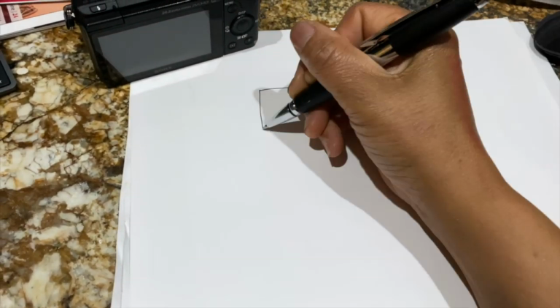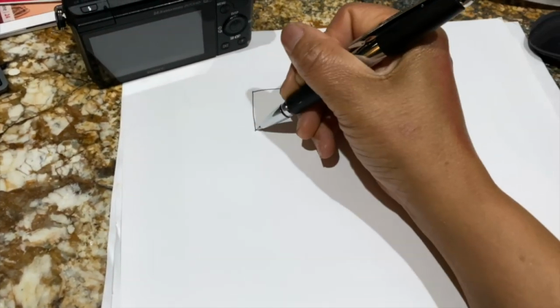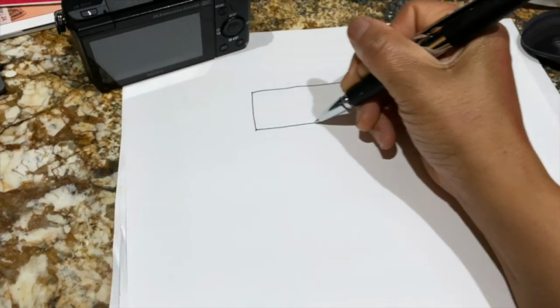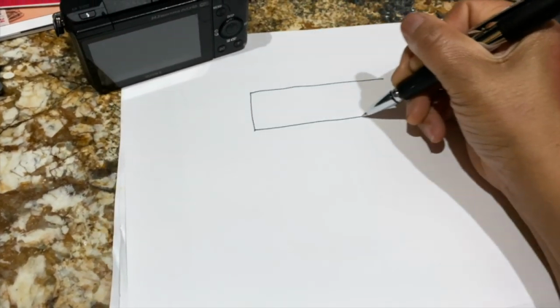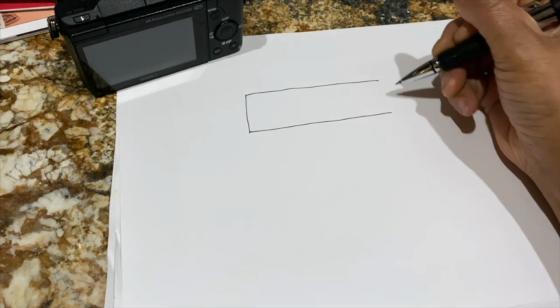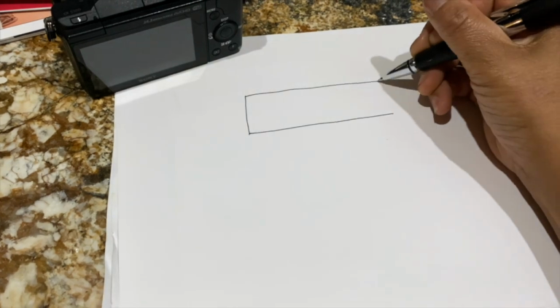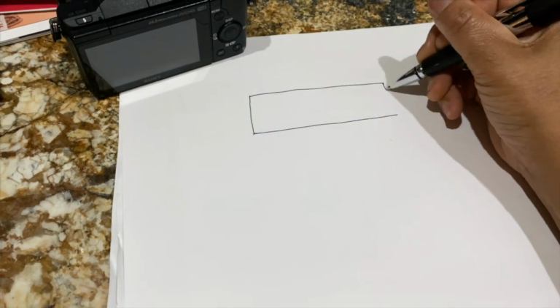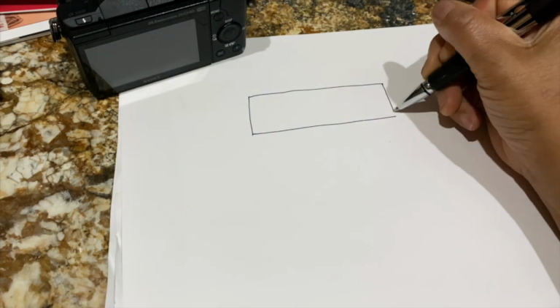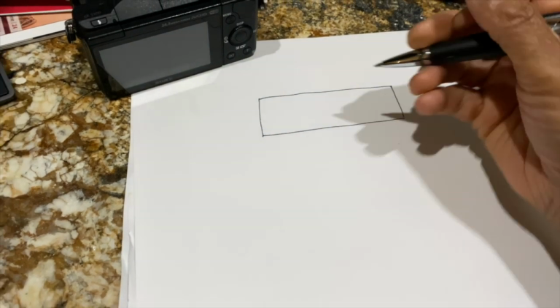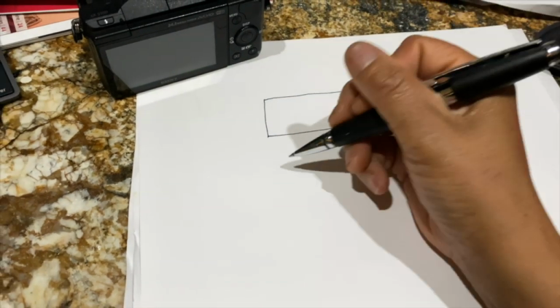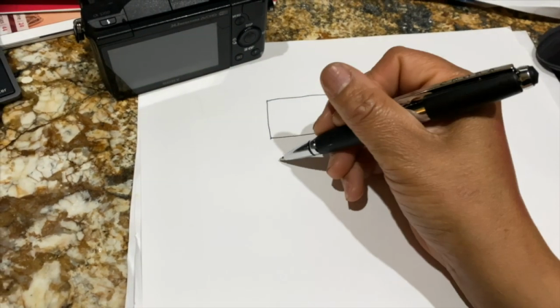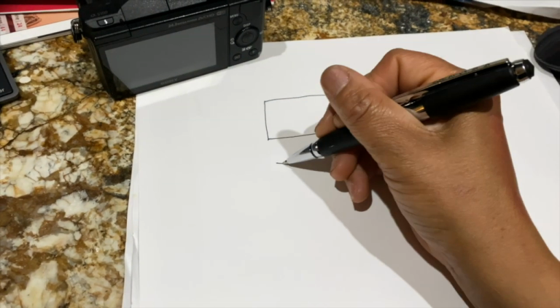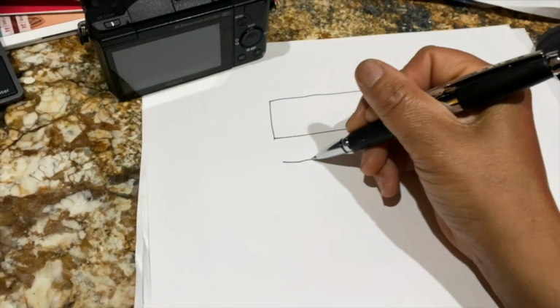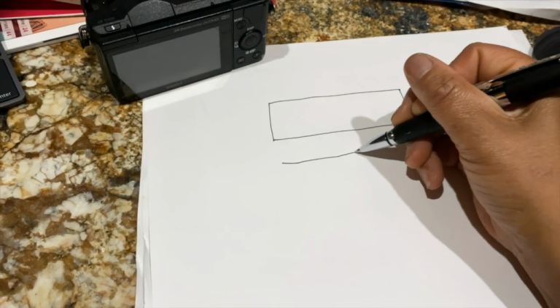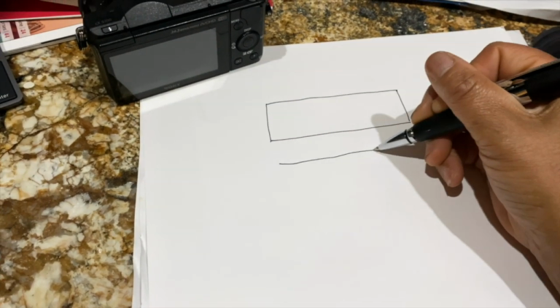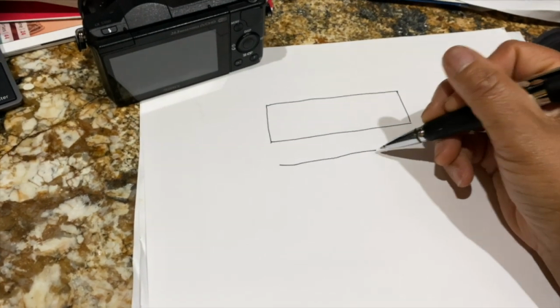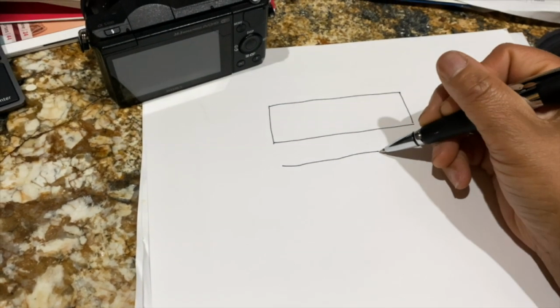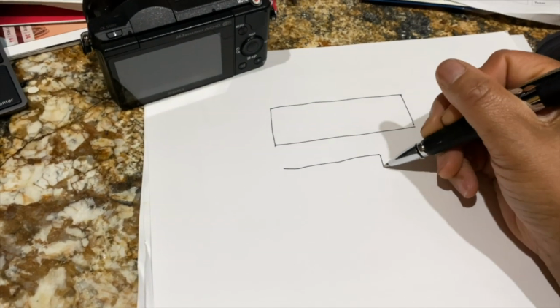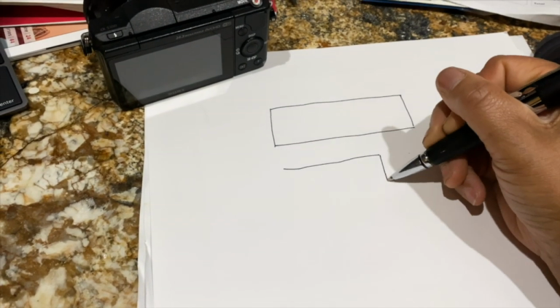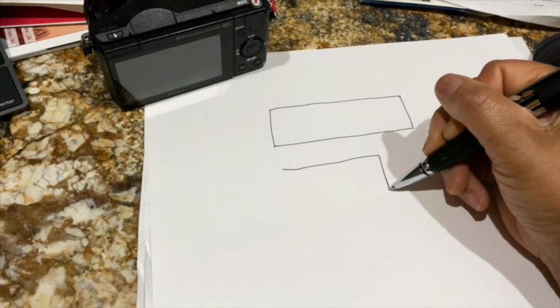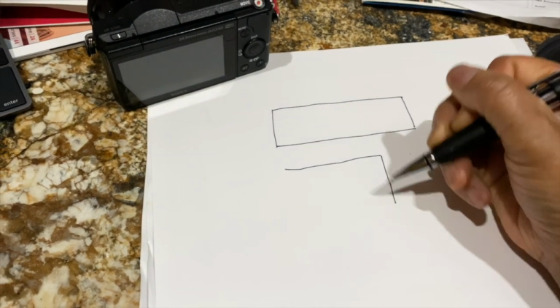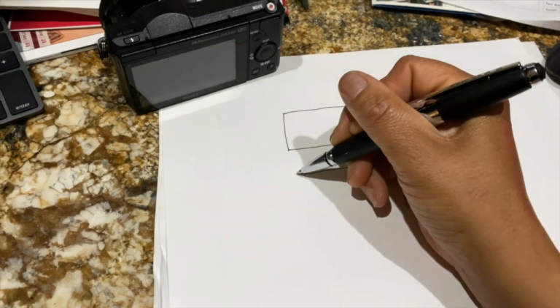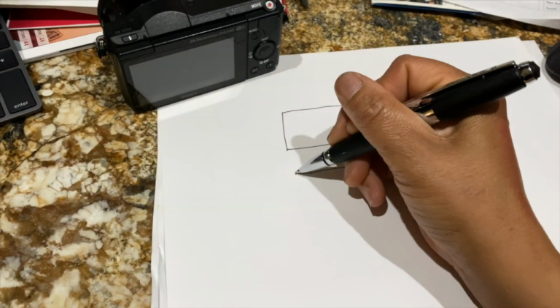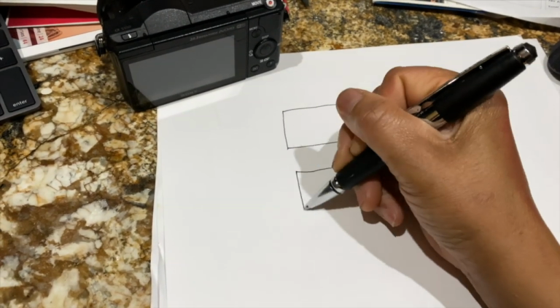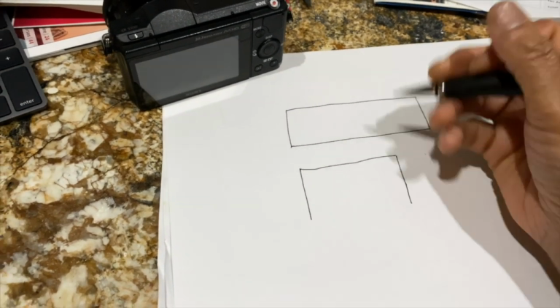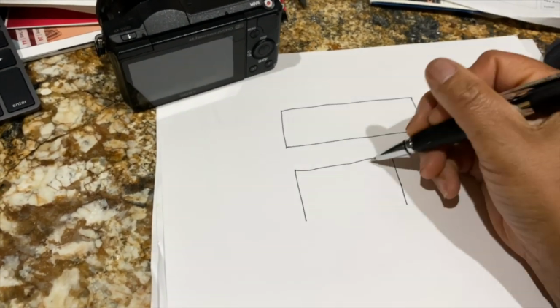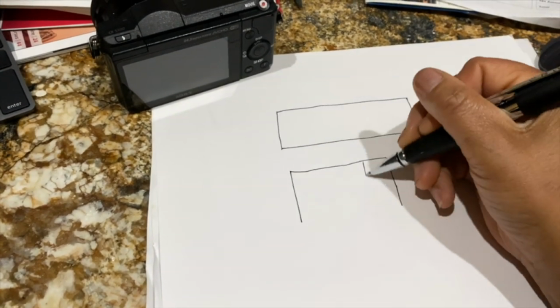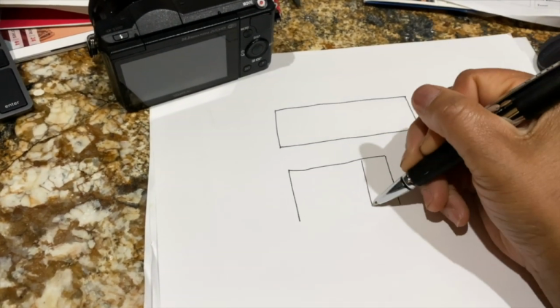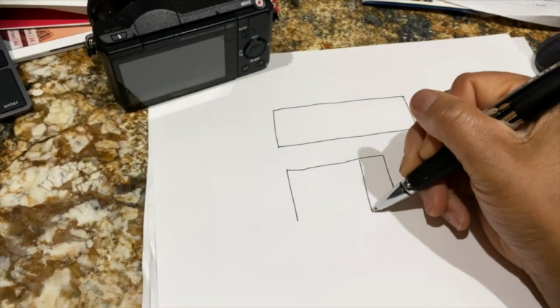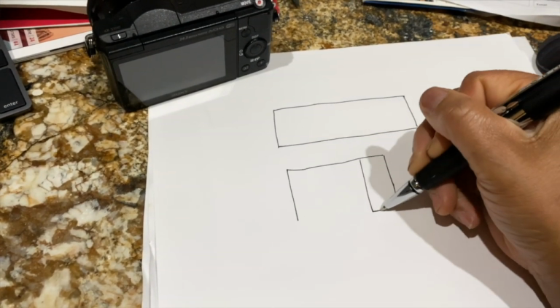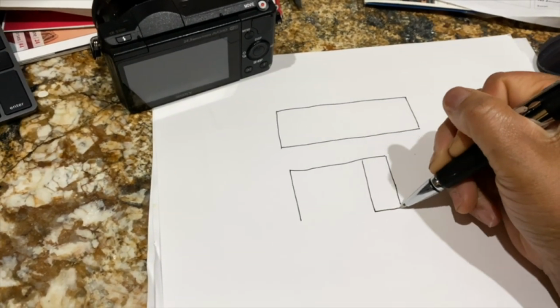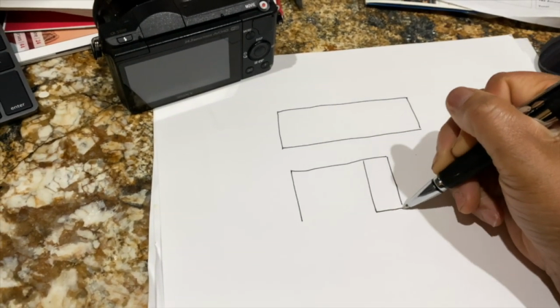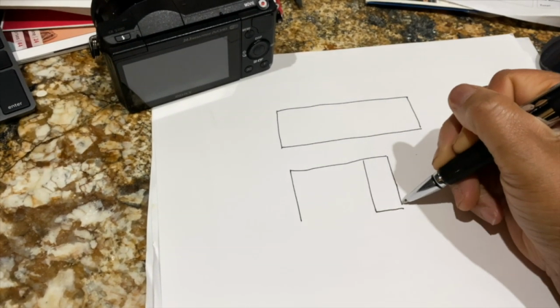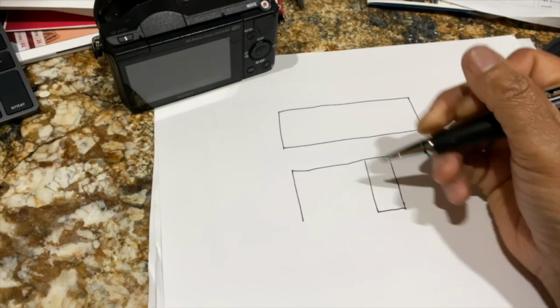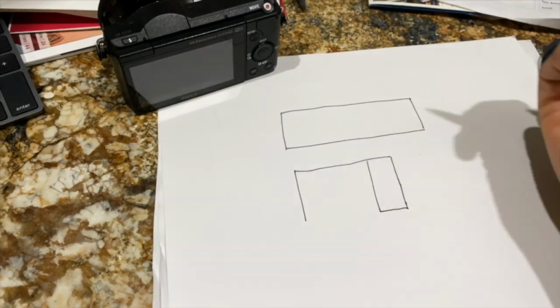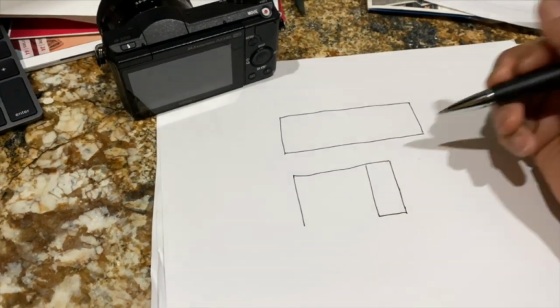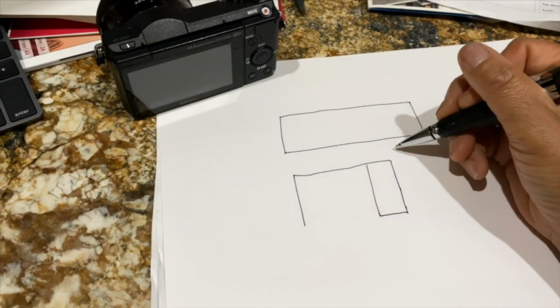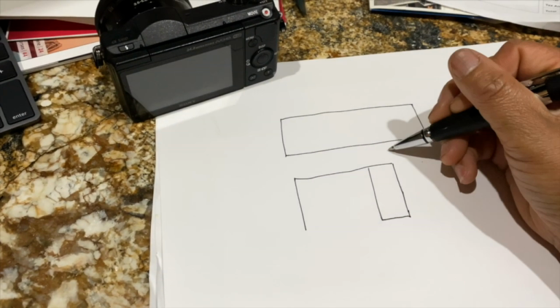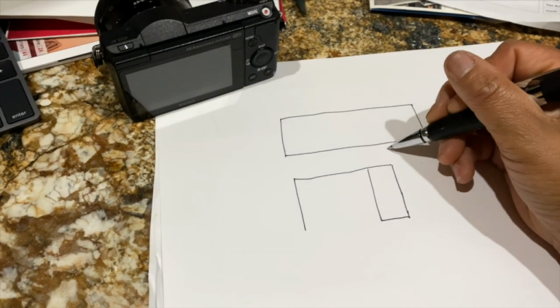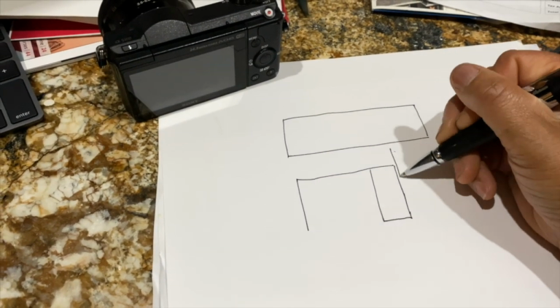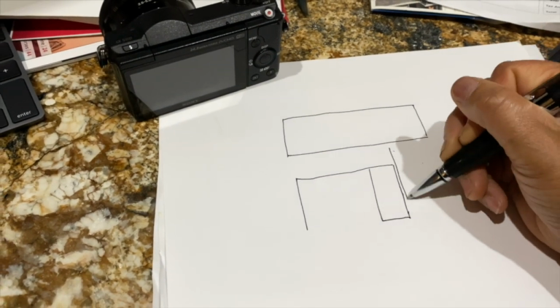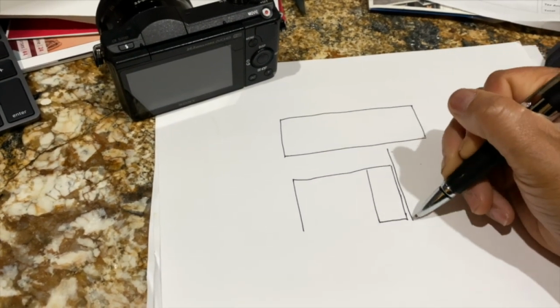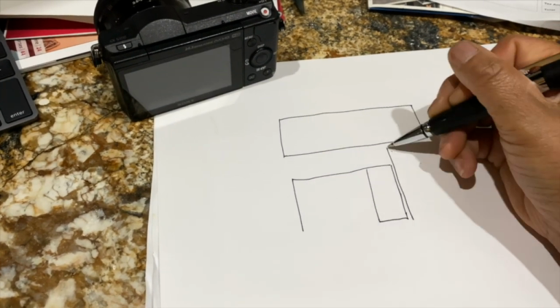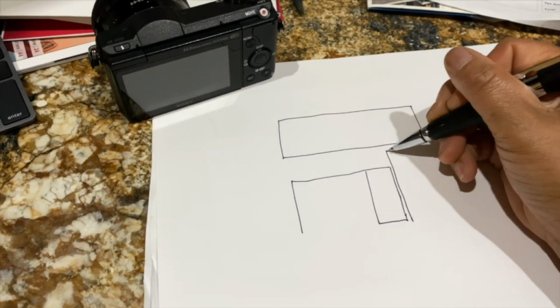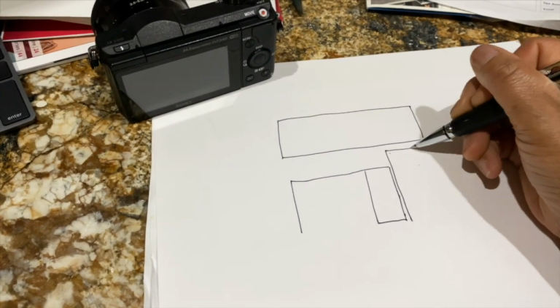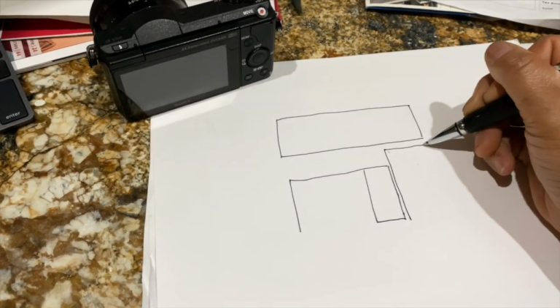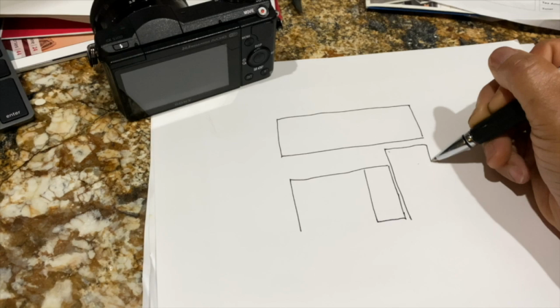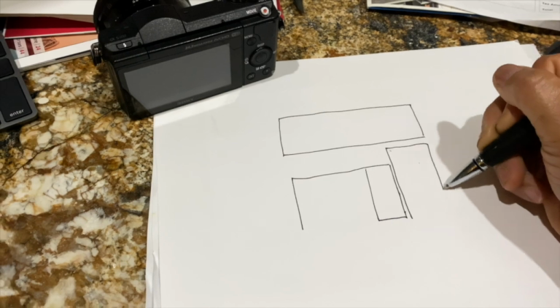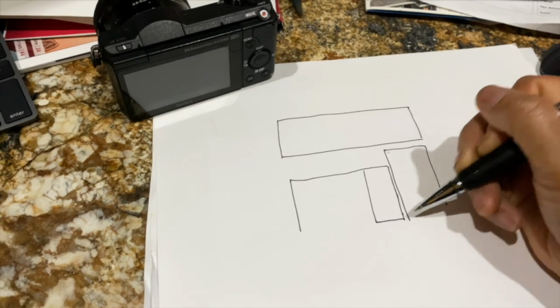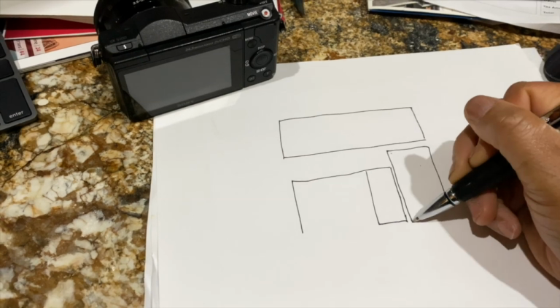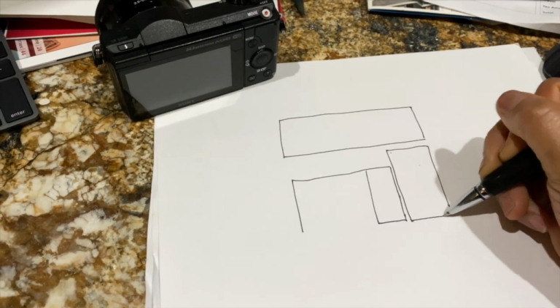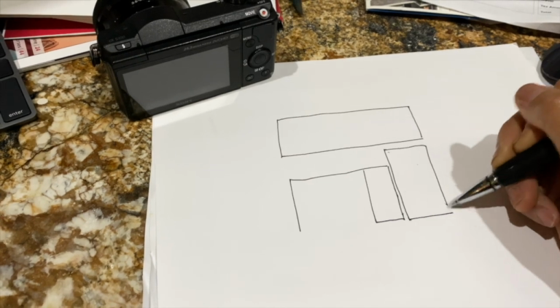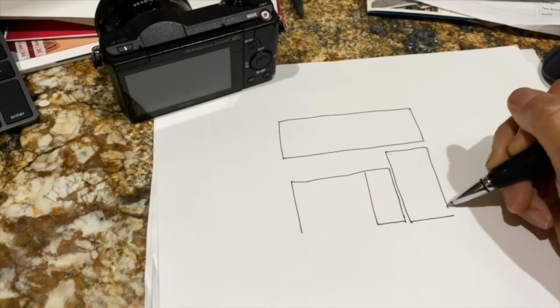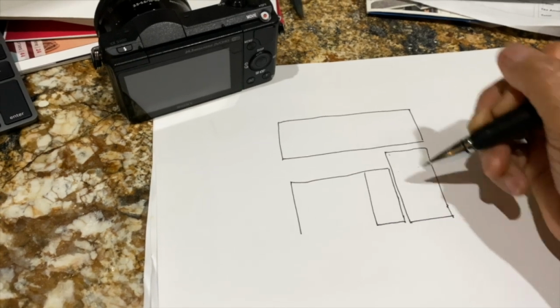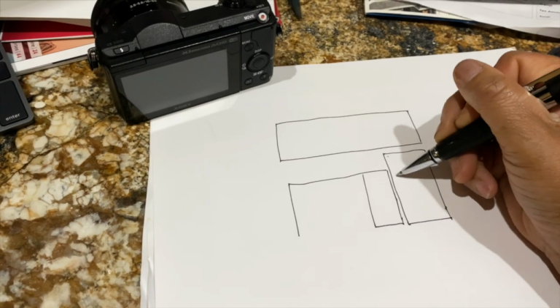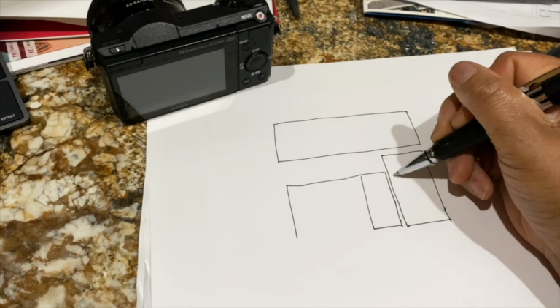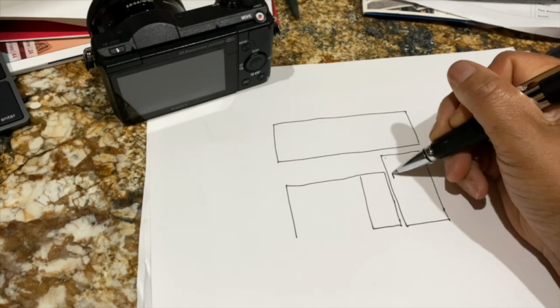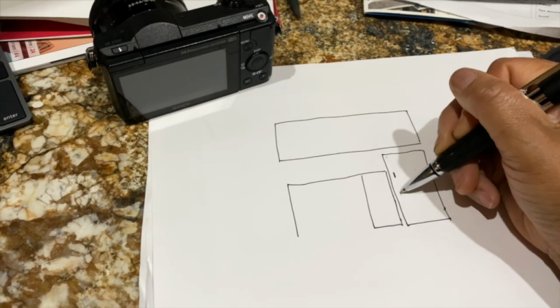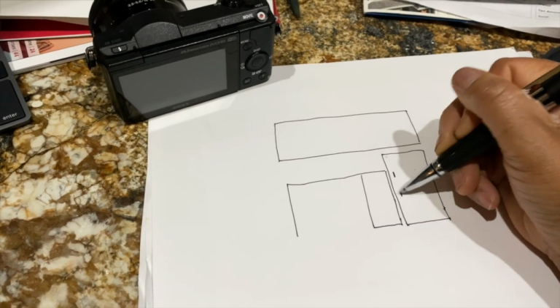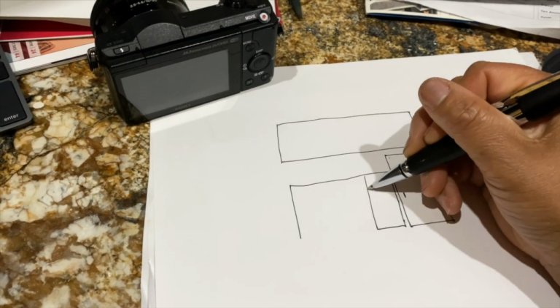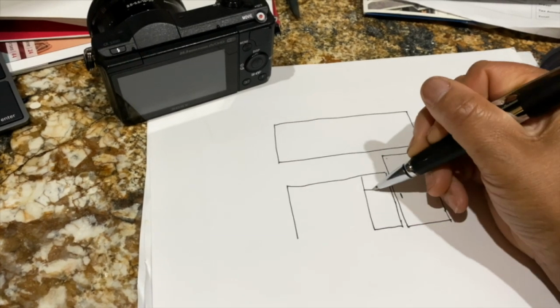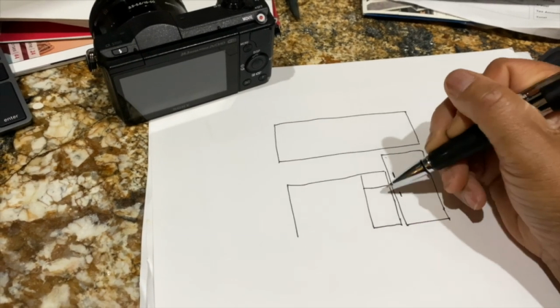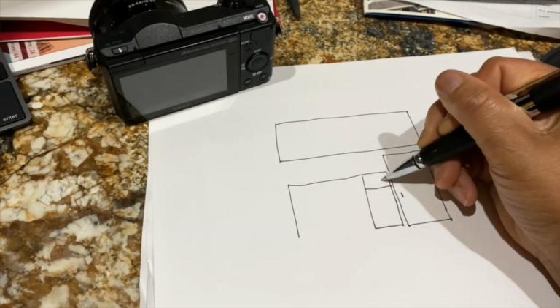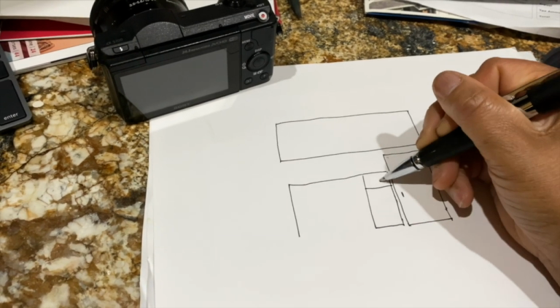All my ideas start off with a drawing. No matter how ugly it is, I just need to know where I'm going. Plan your work, work your plan.